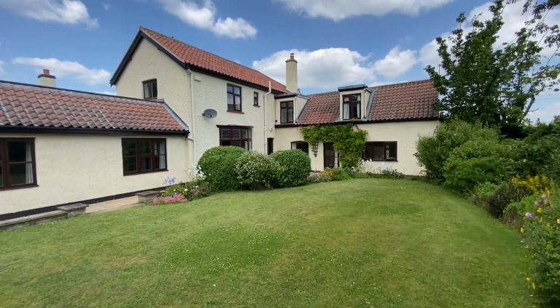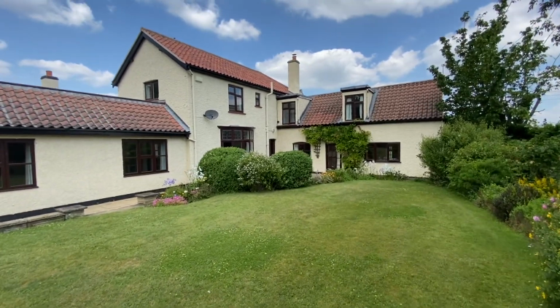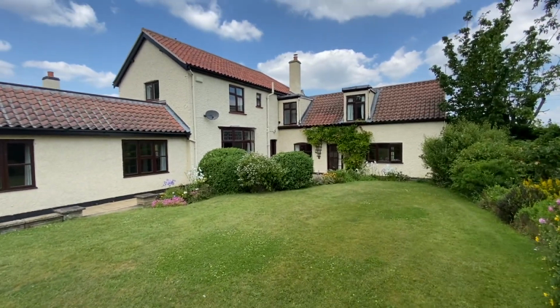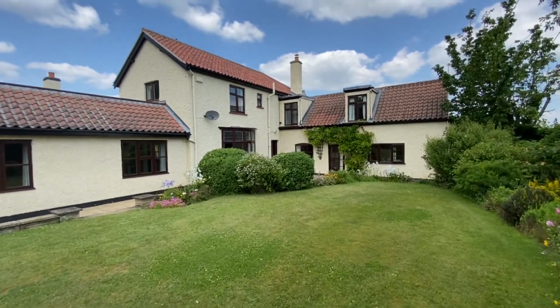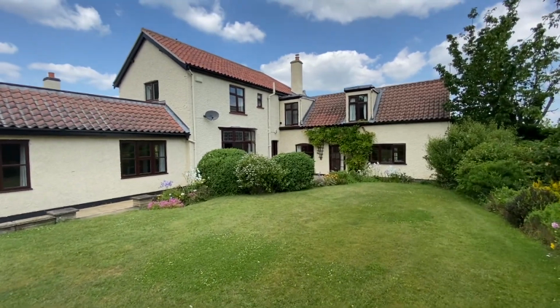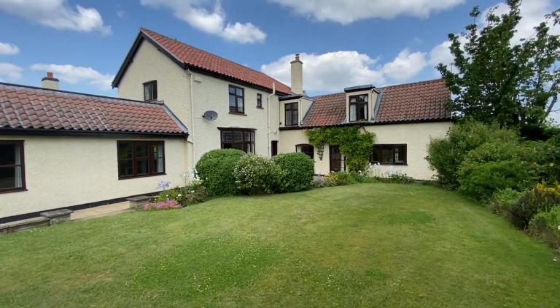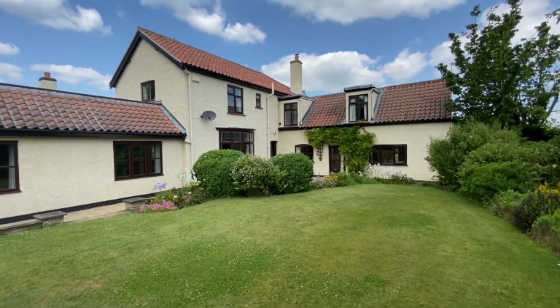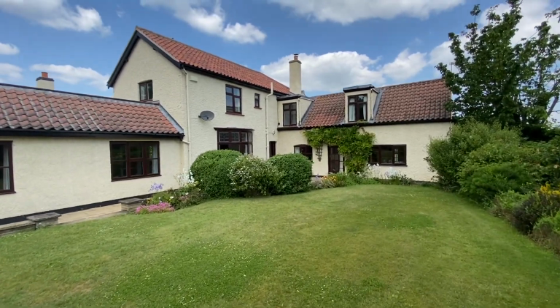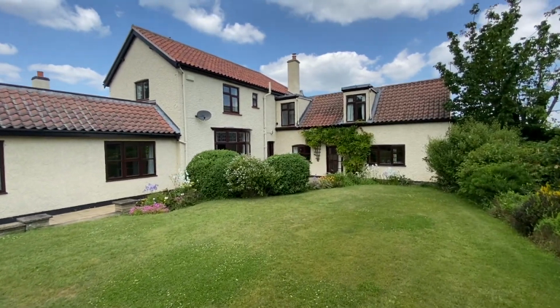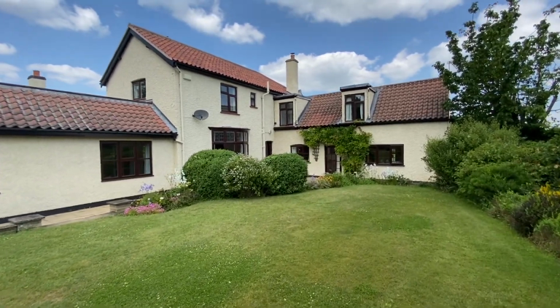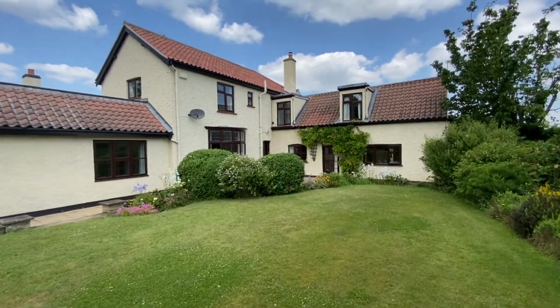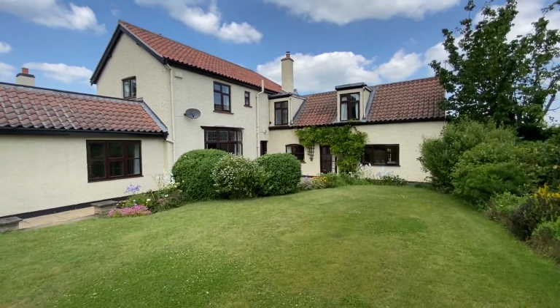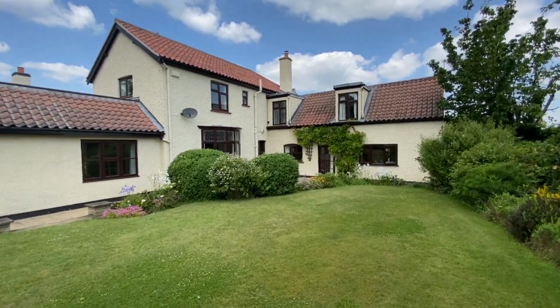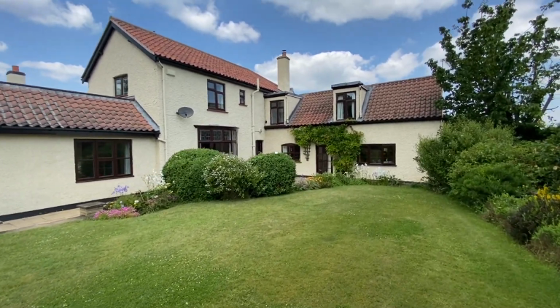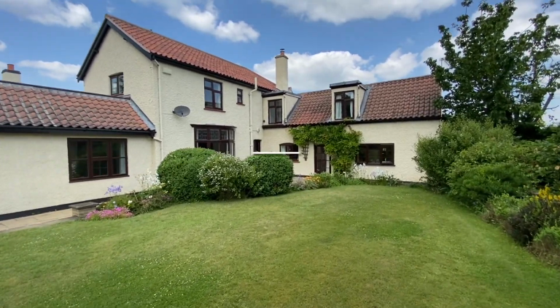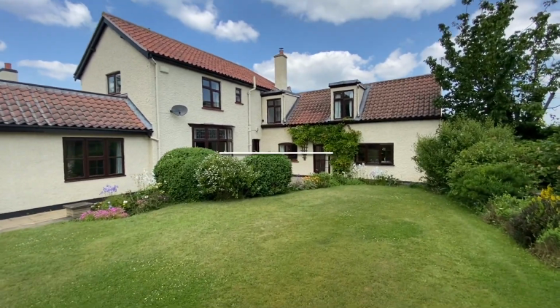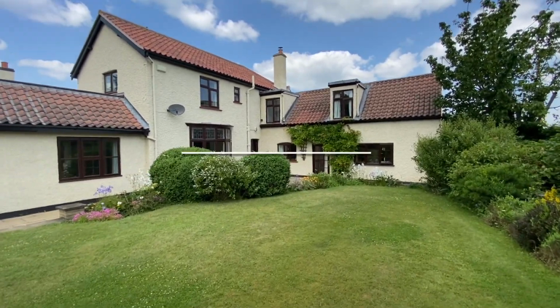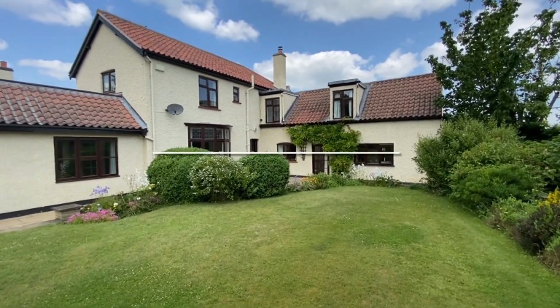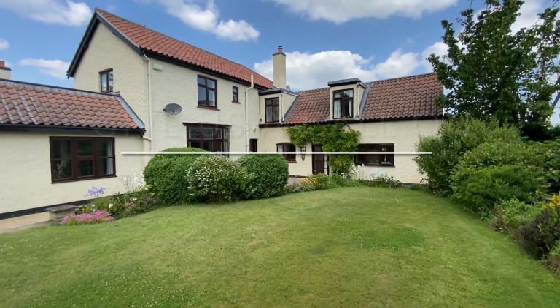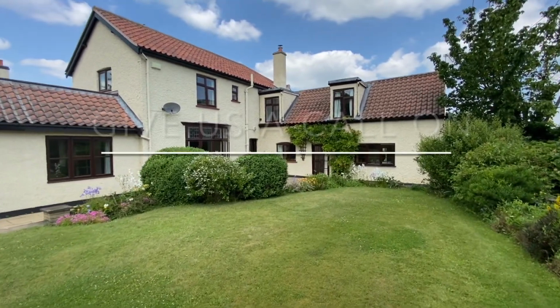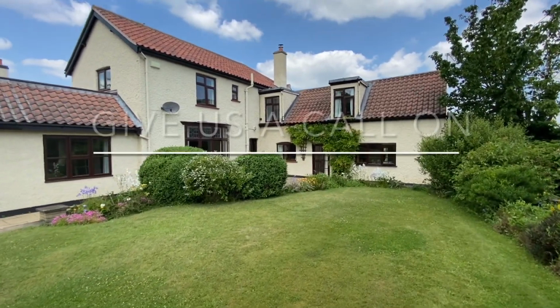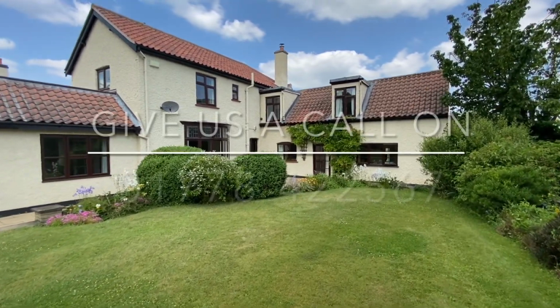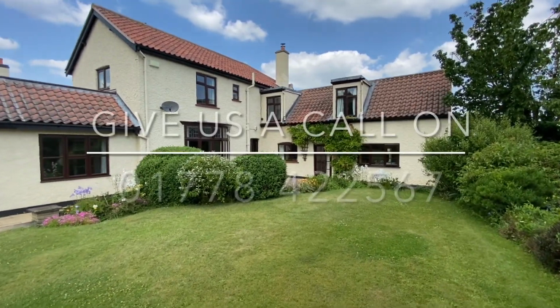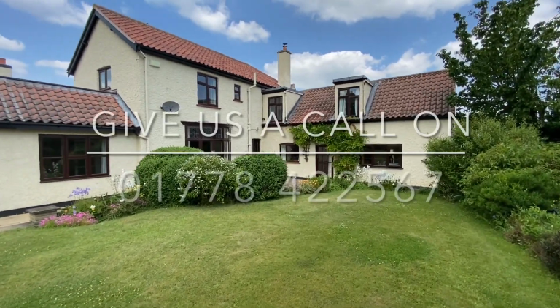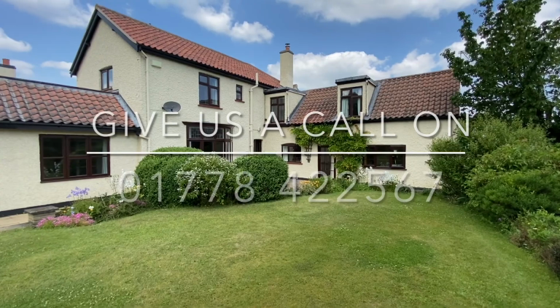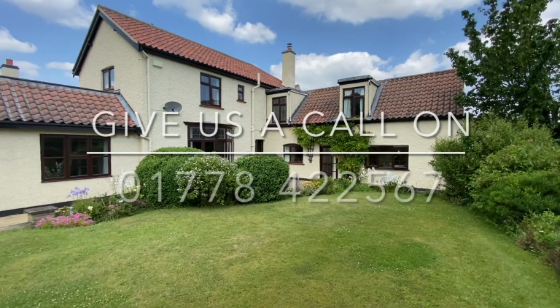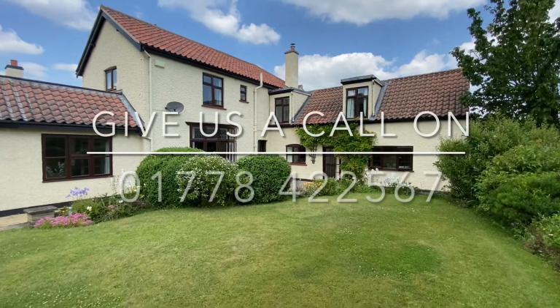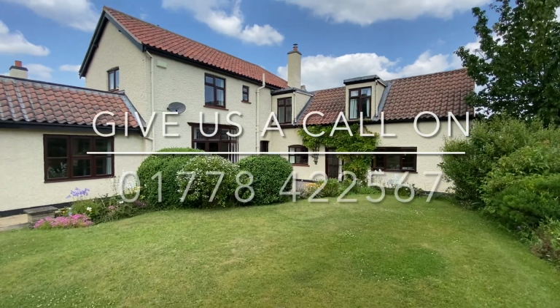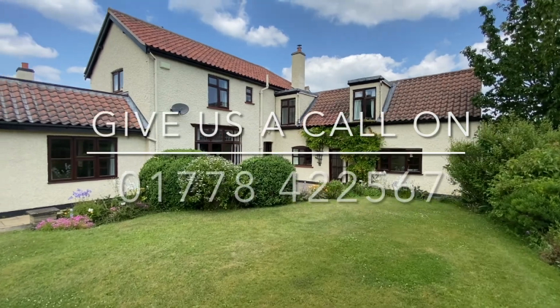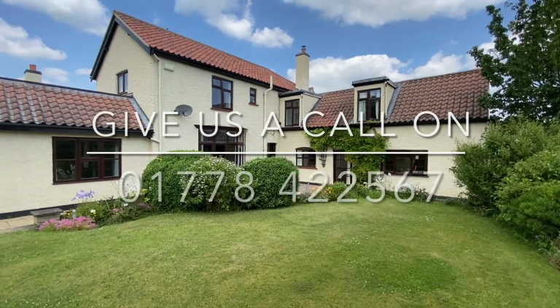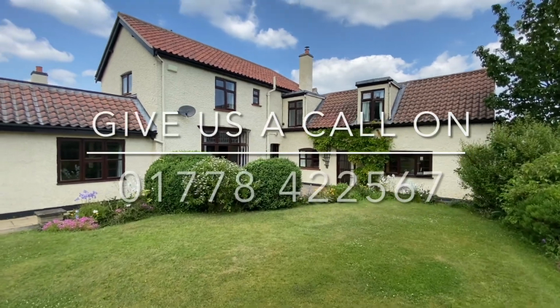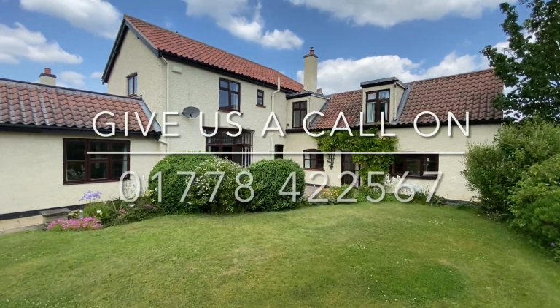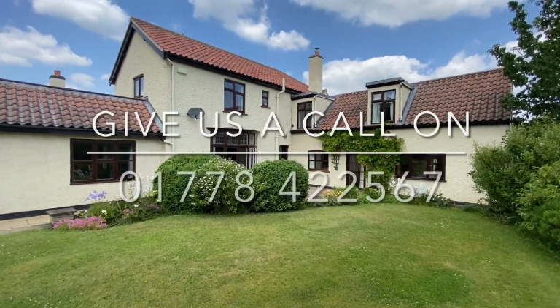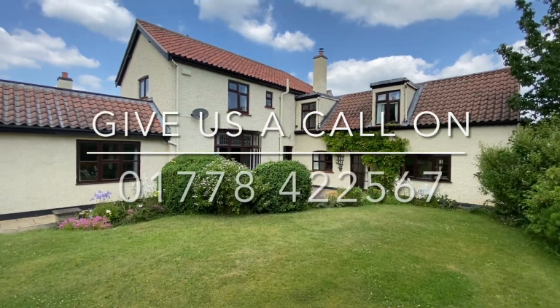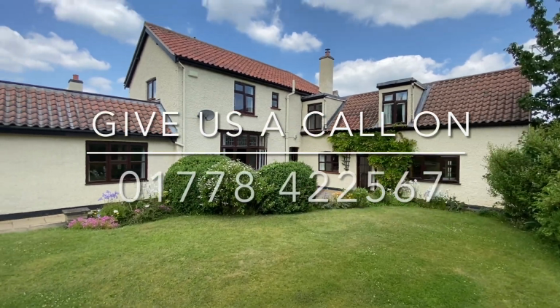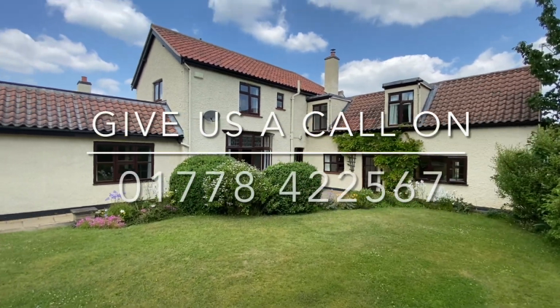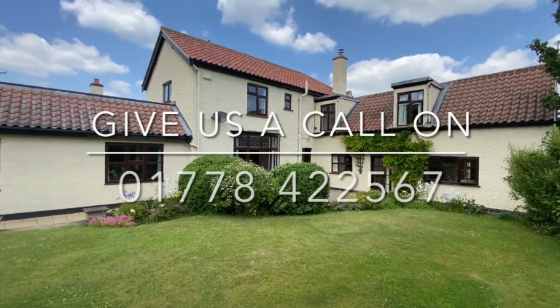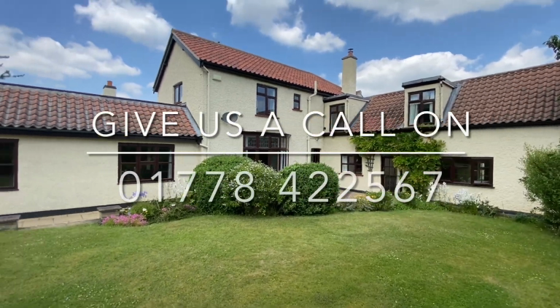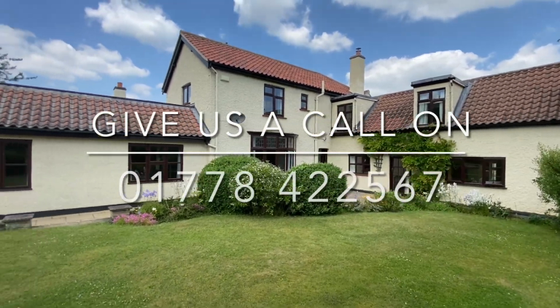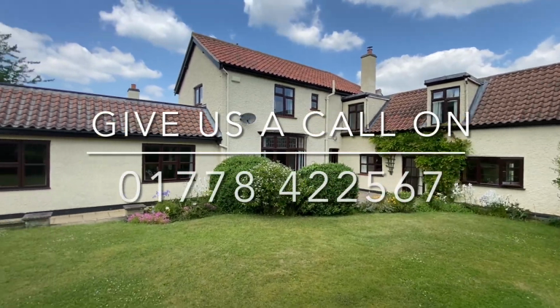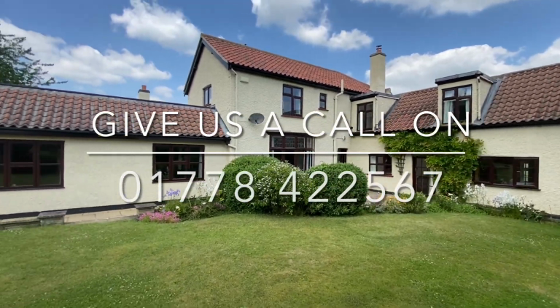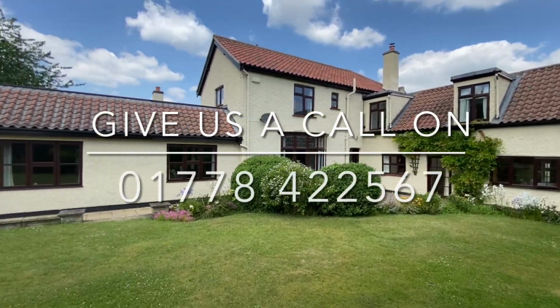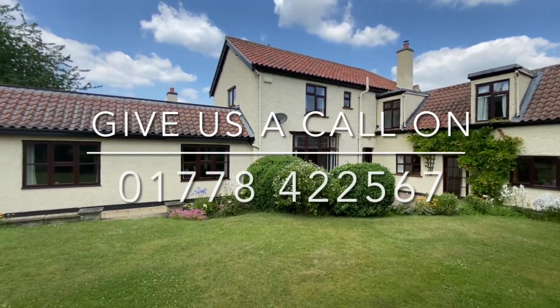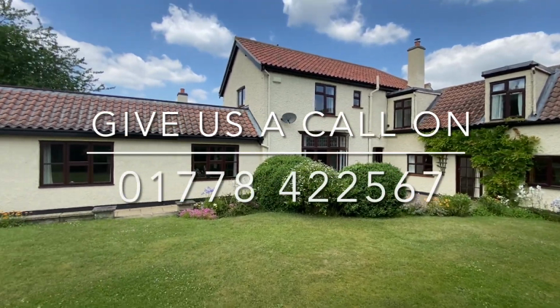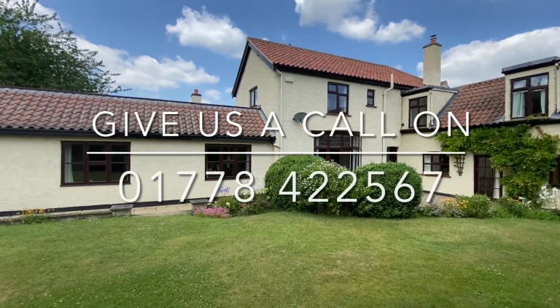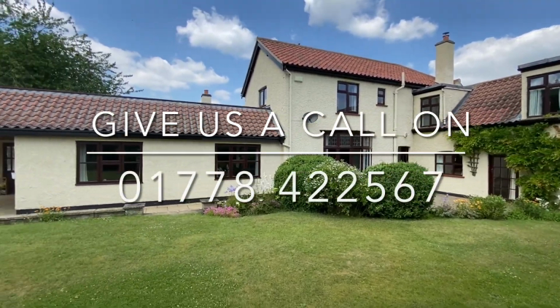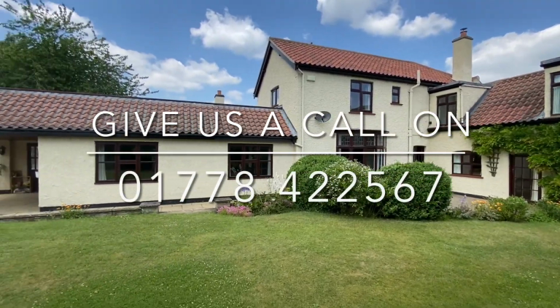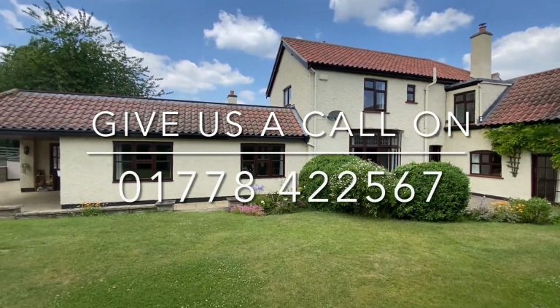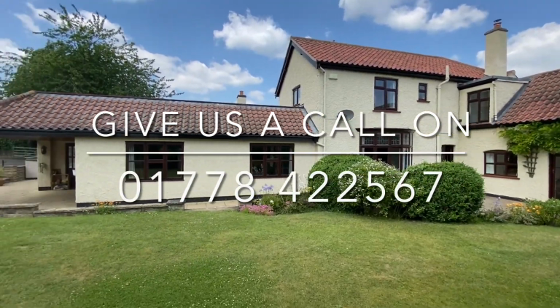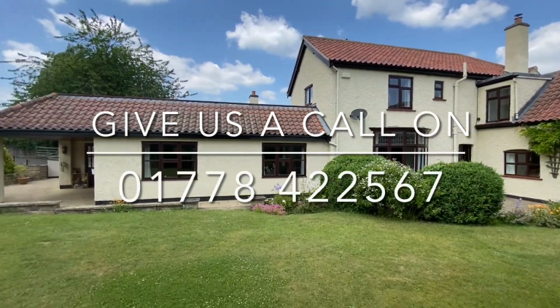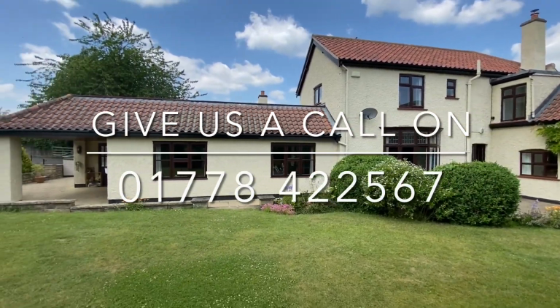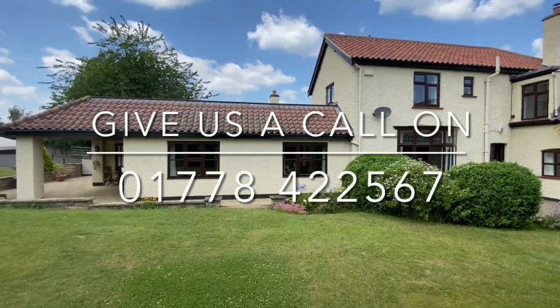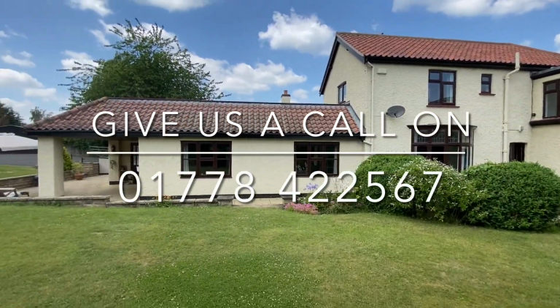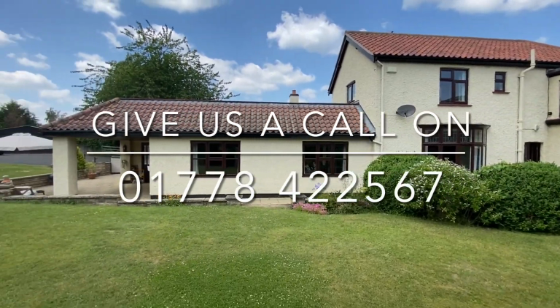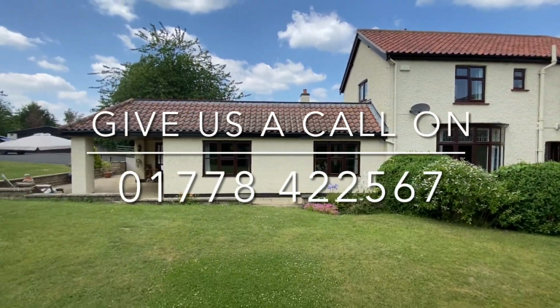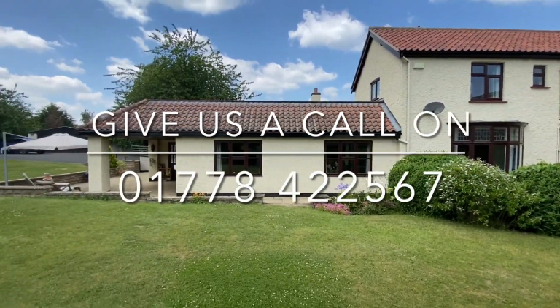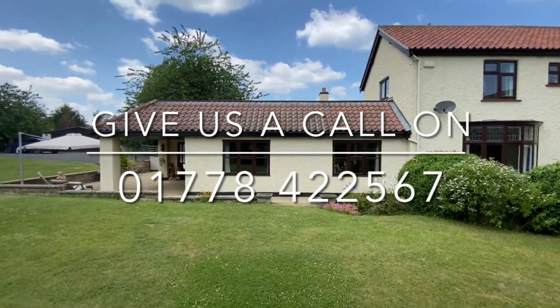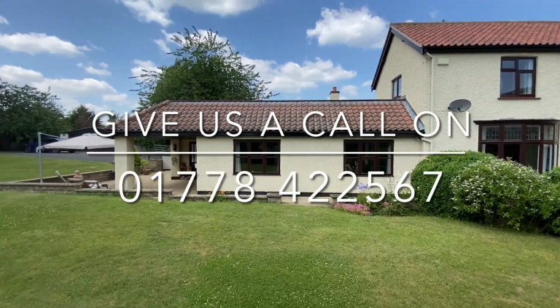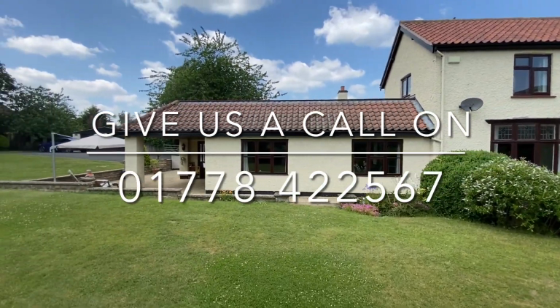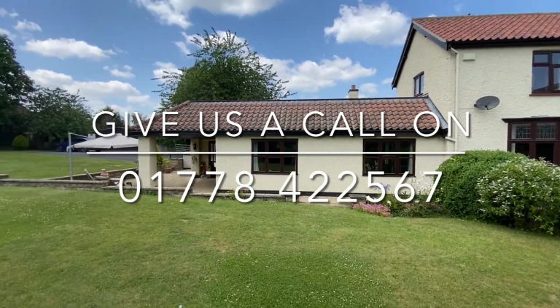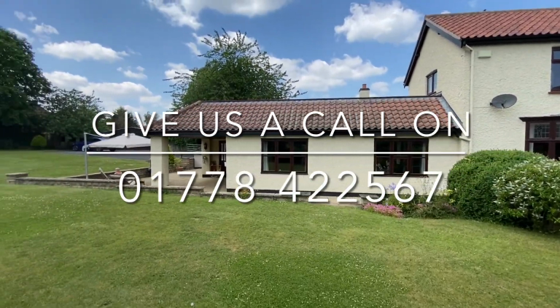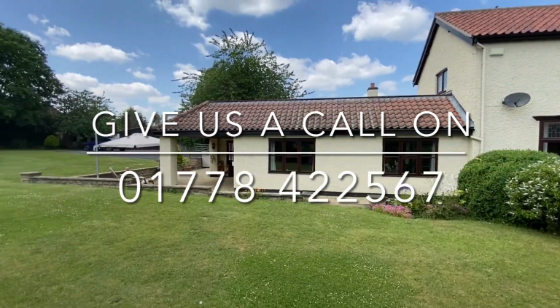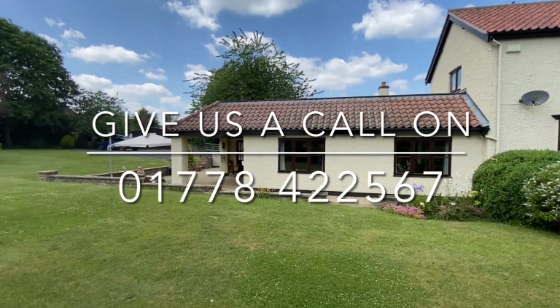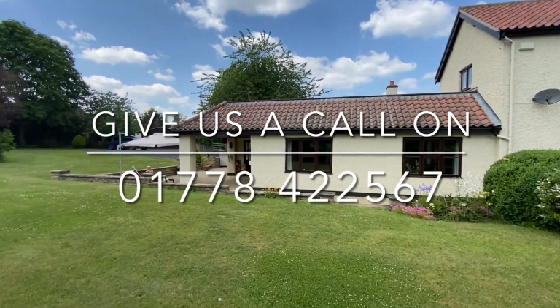I highly recommend you book your viewing as soon as possible on 01778 422 567.